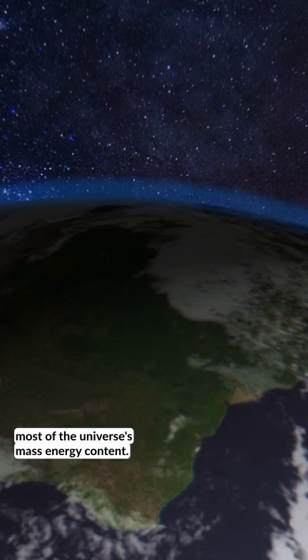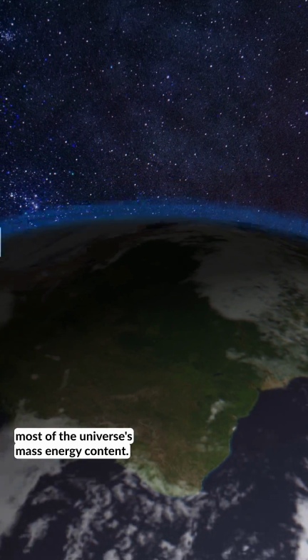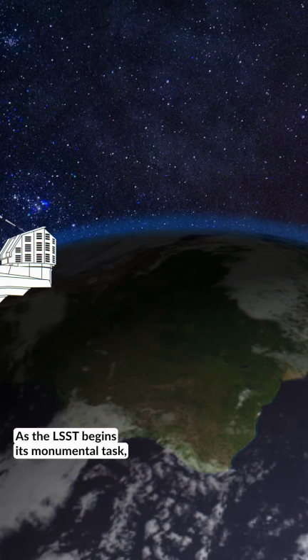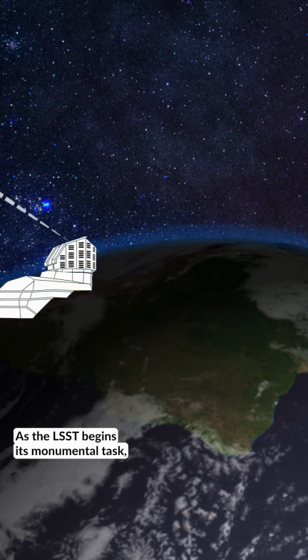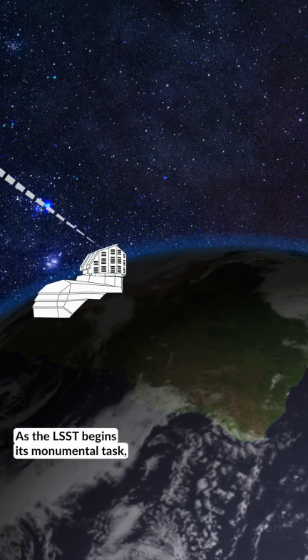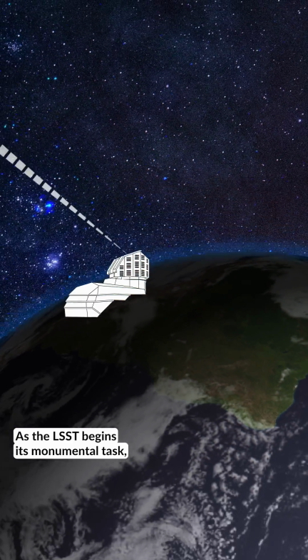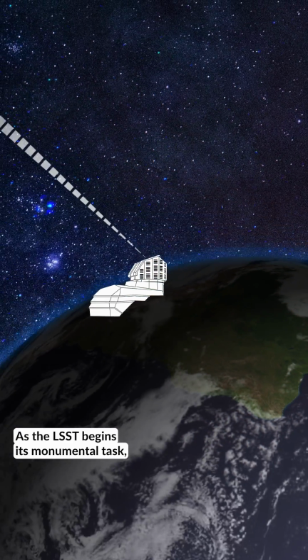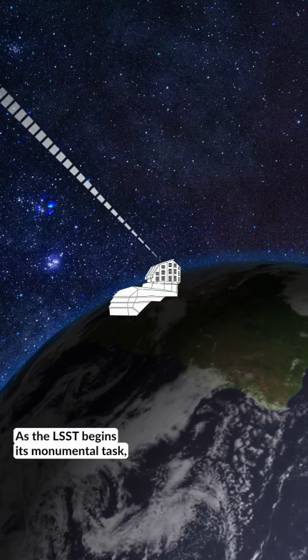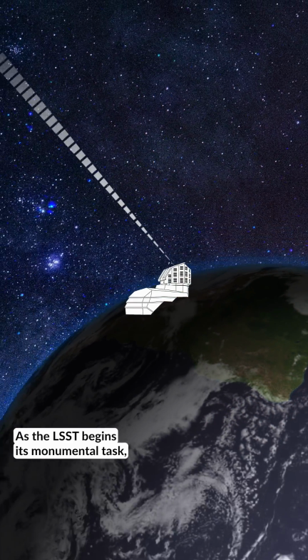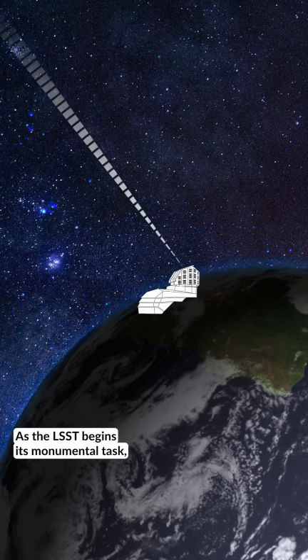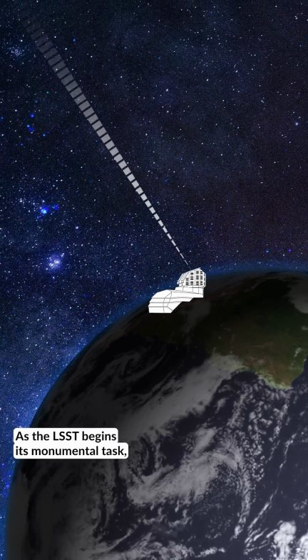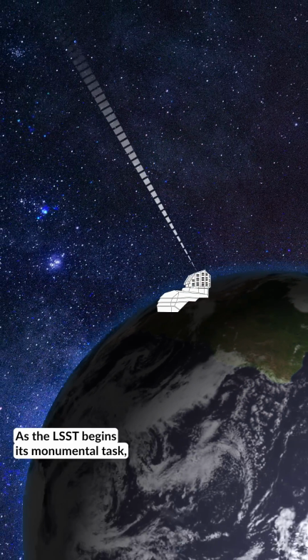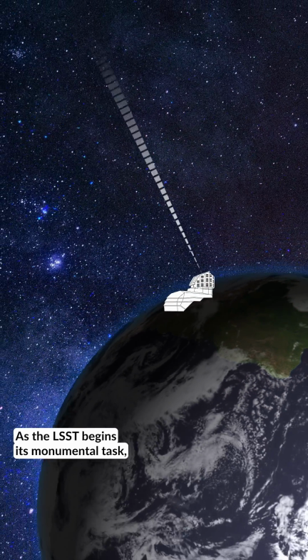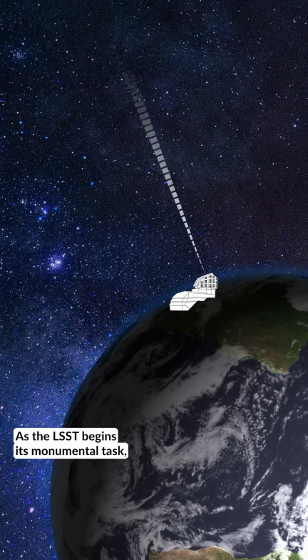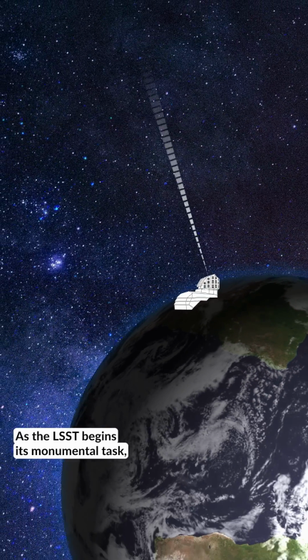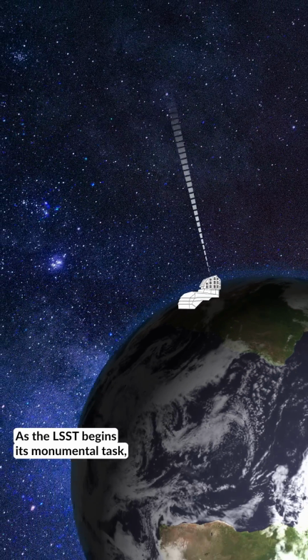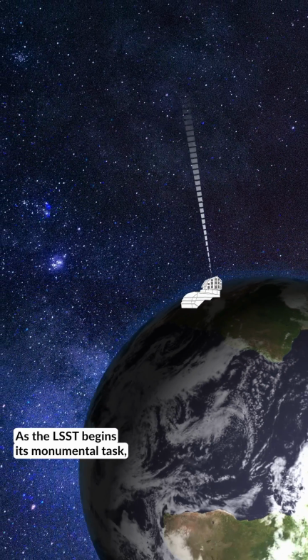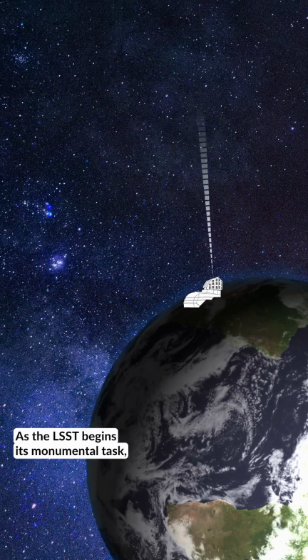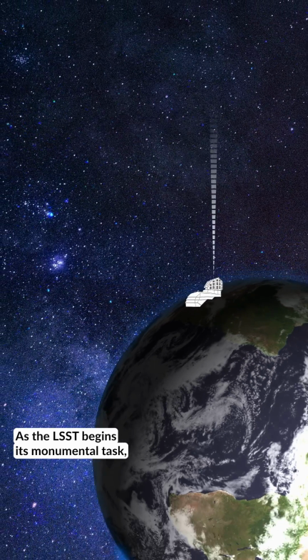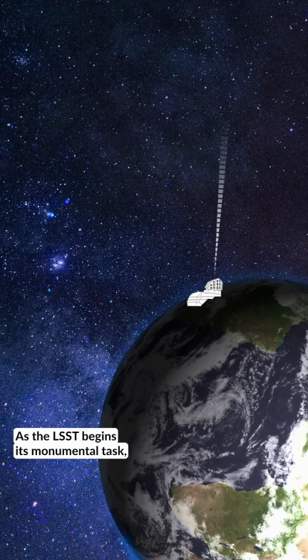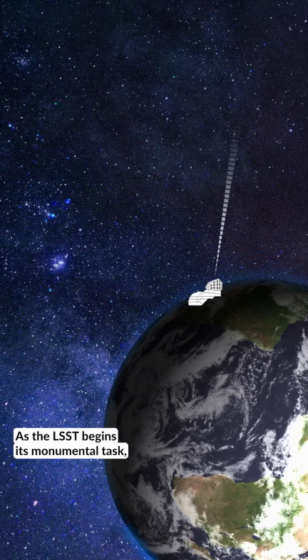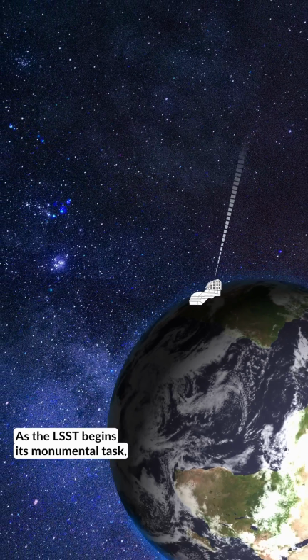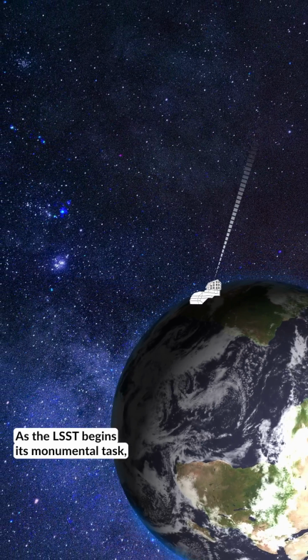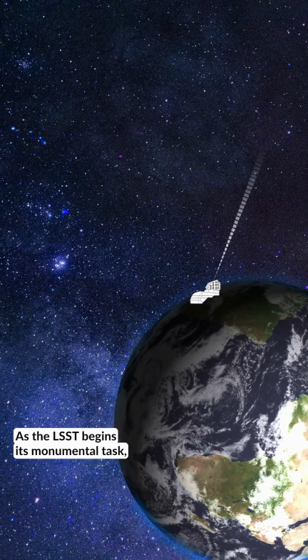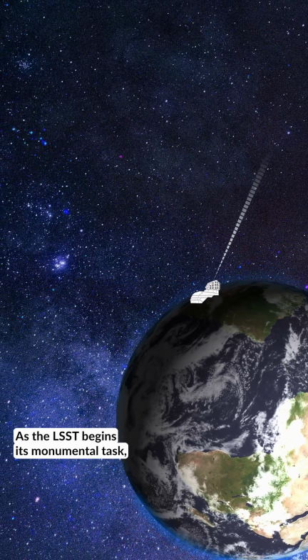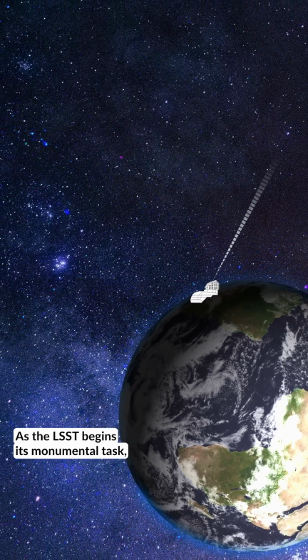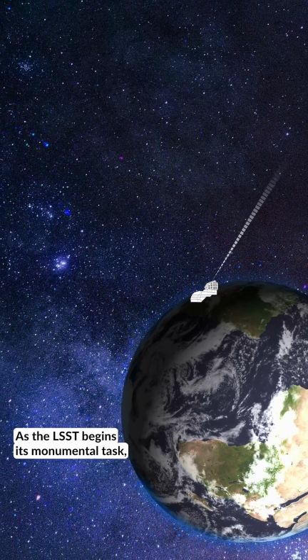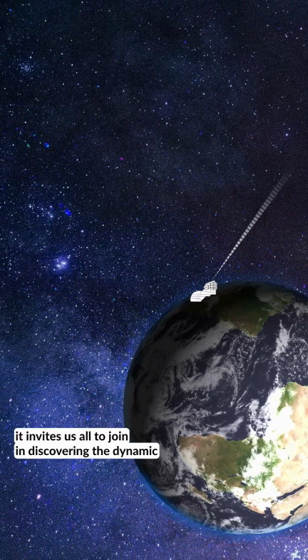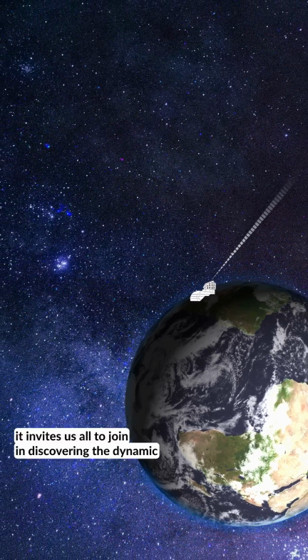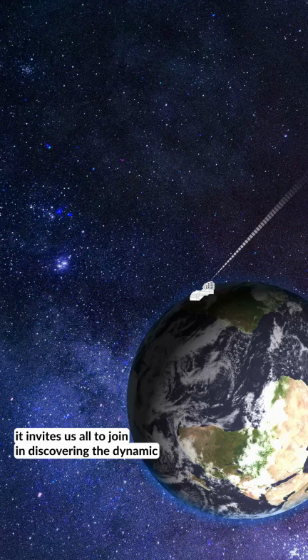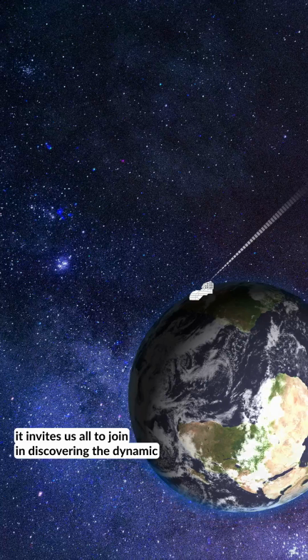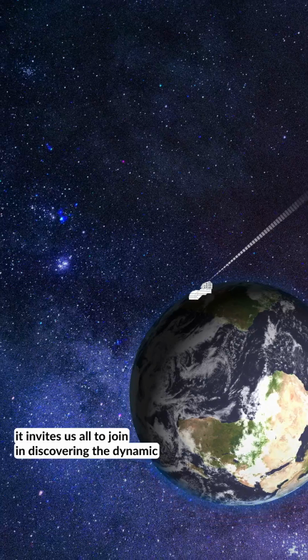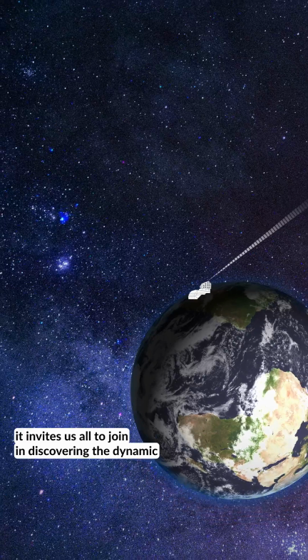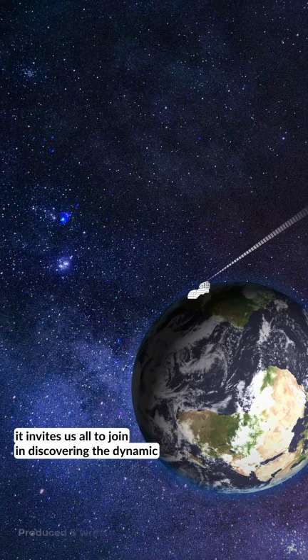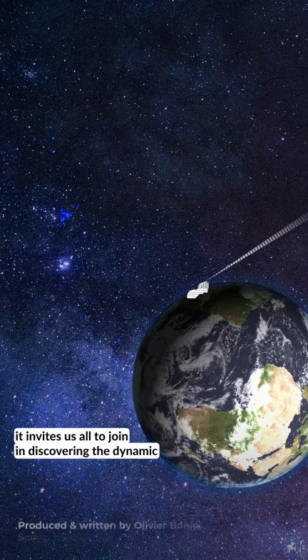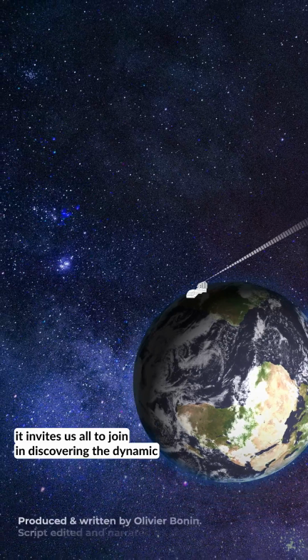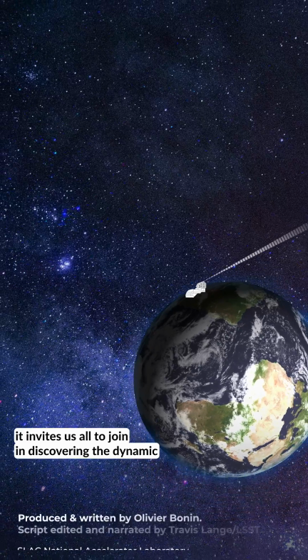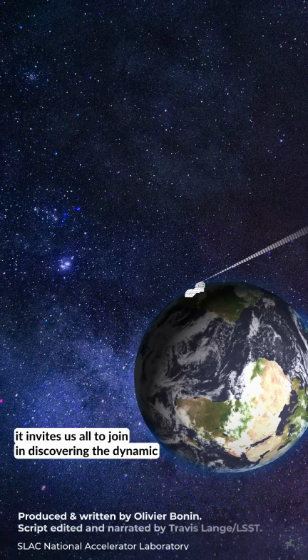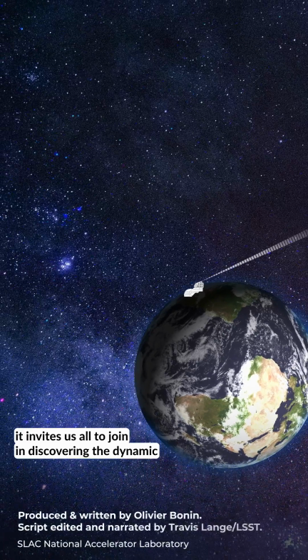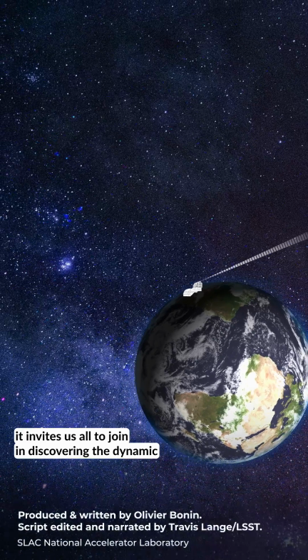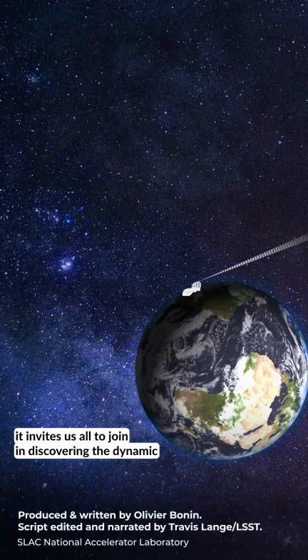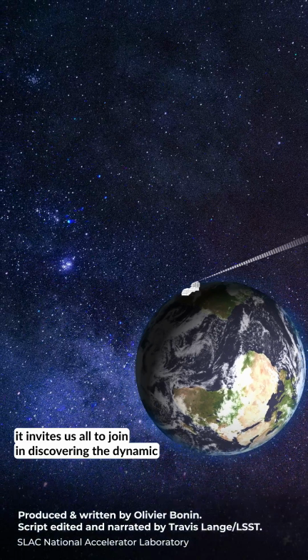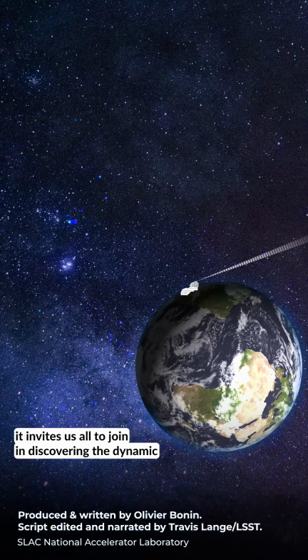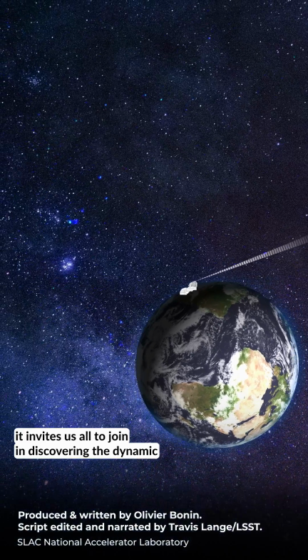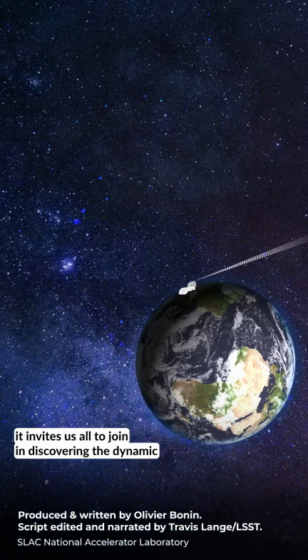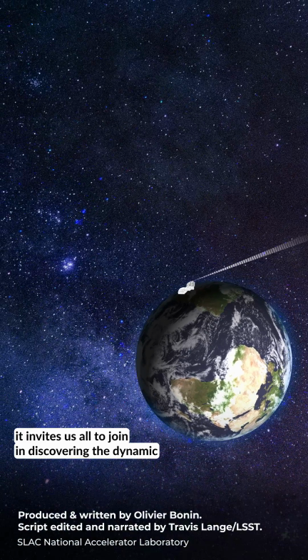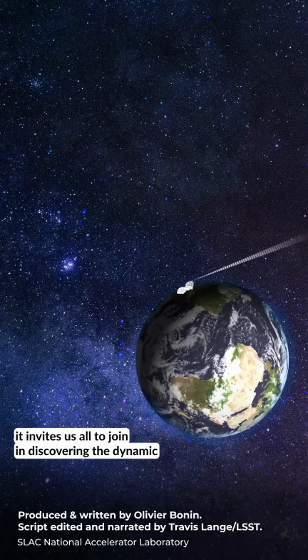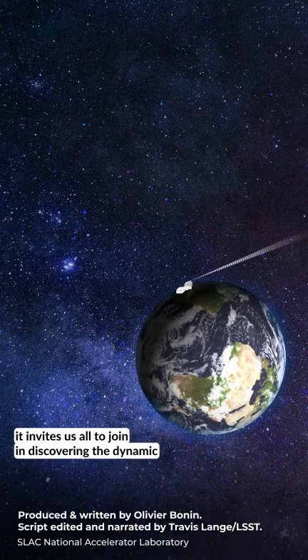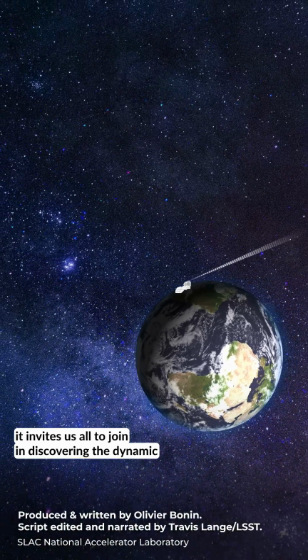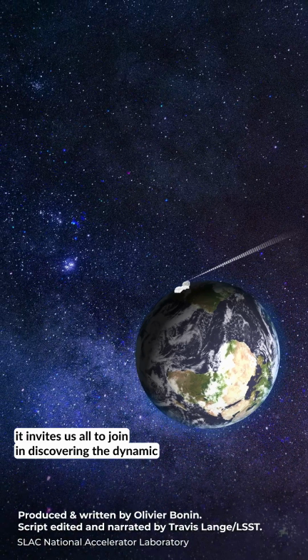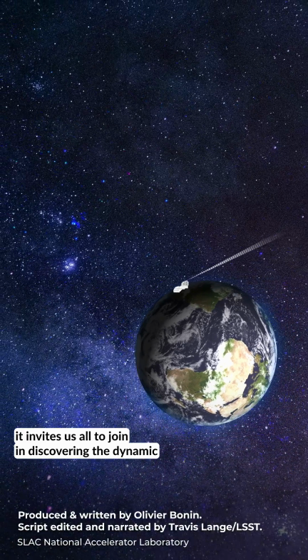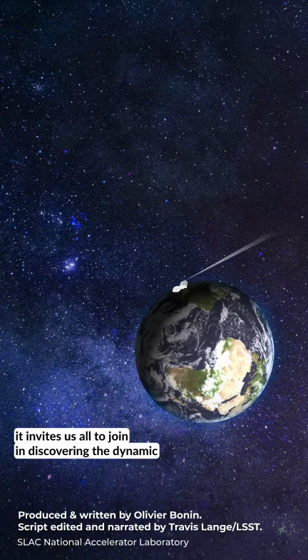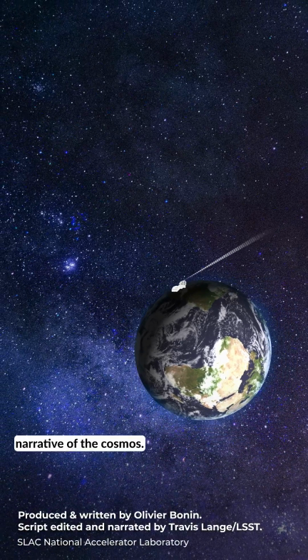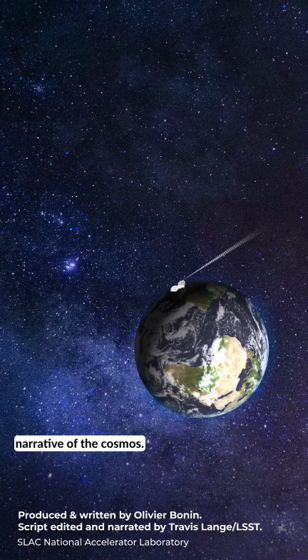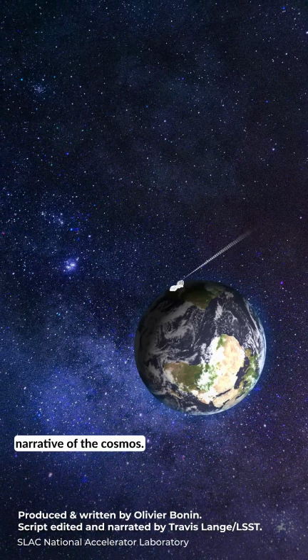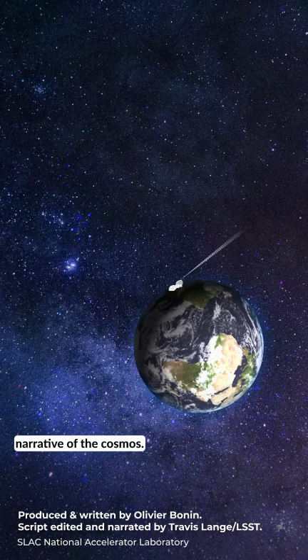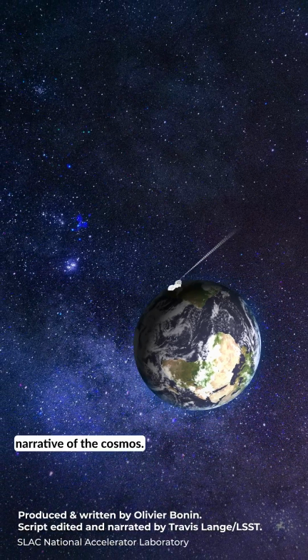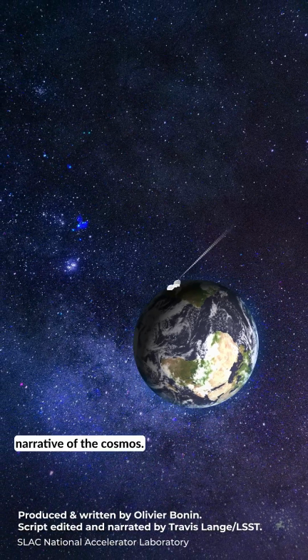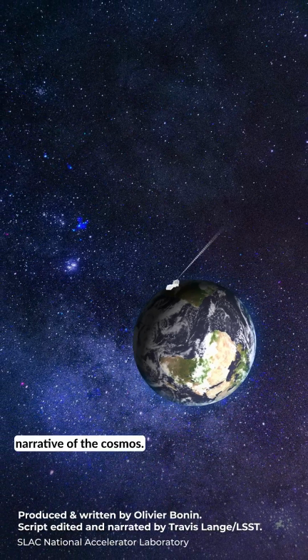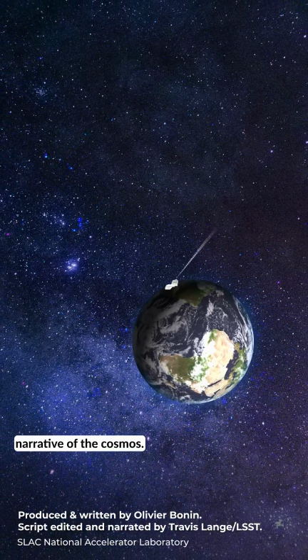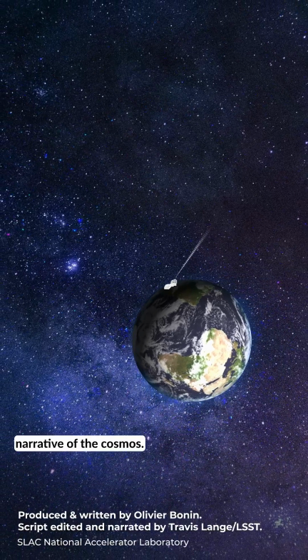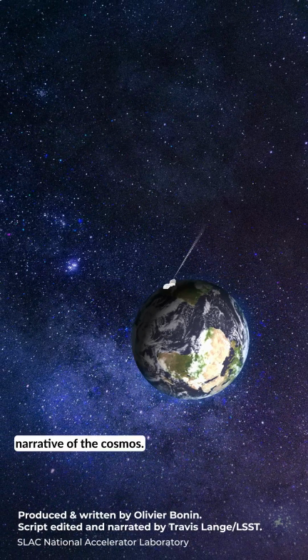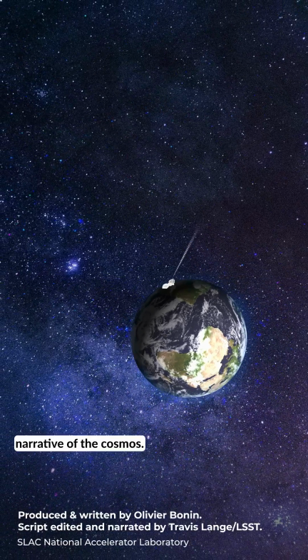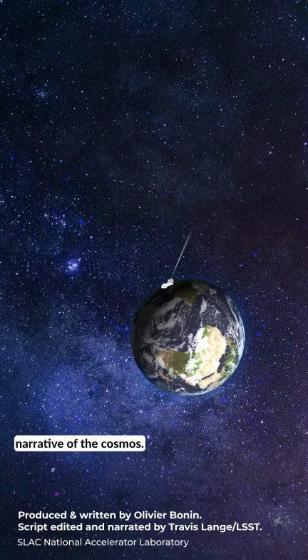As the LSST begins its monumental task, it invites us all to join in discovering the dynamic narrative of the cosmos.